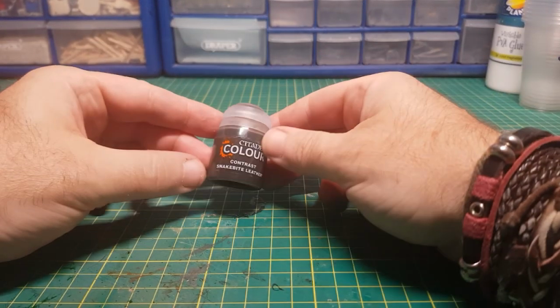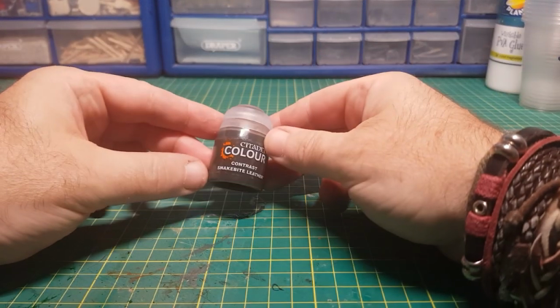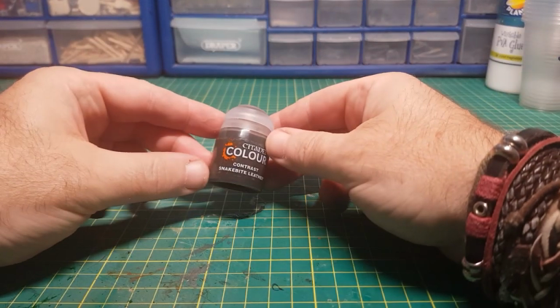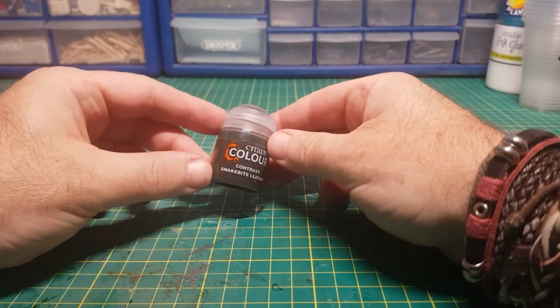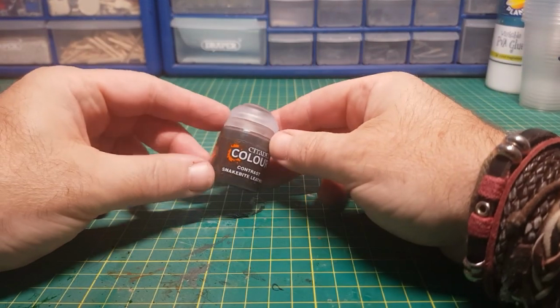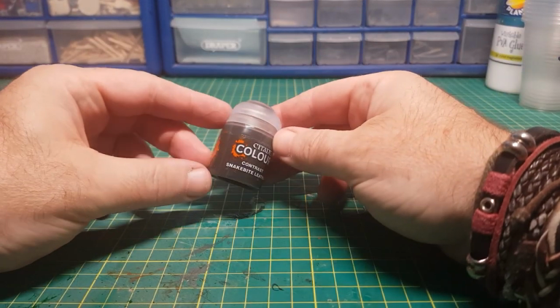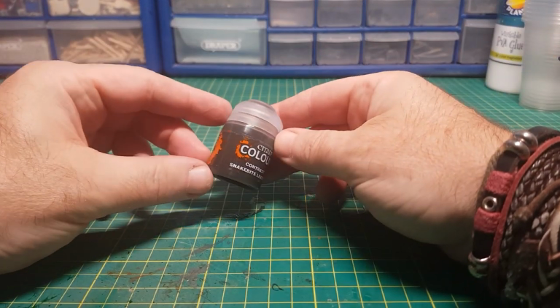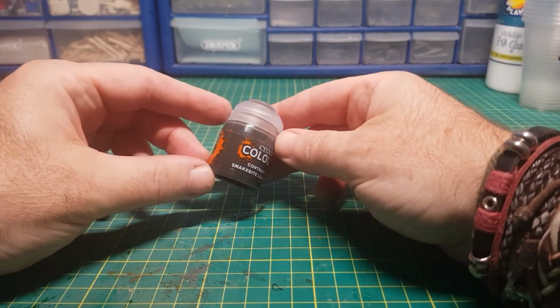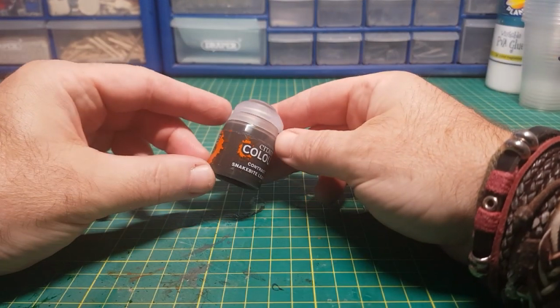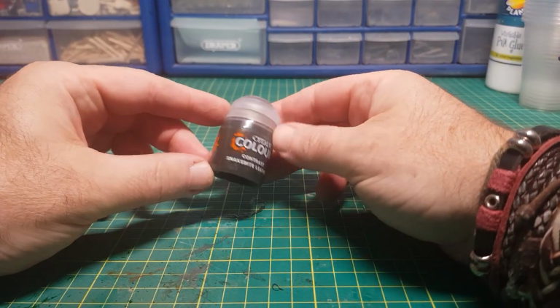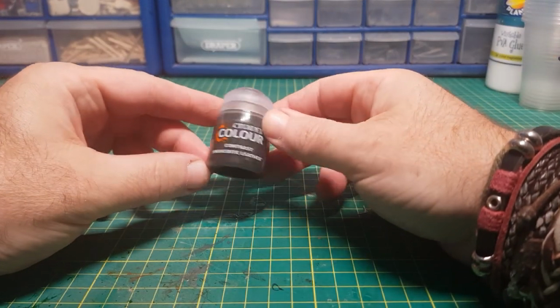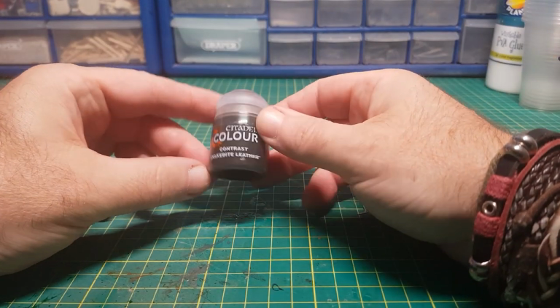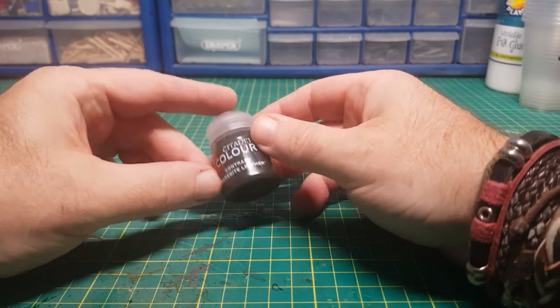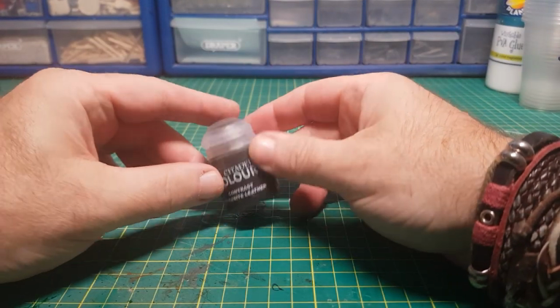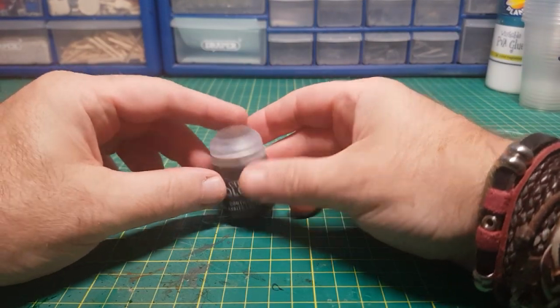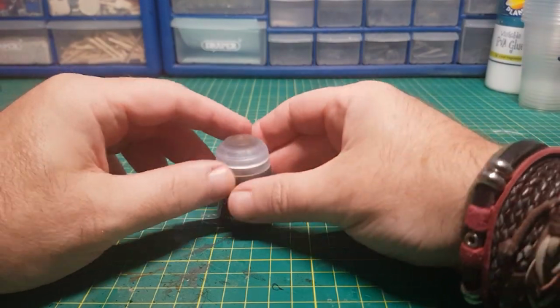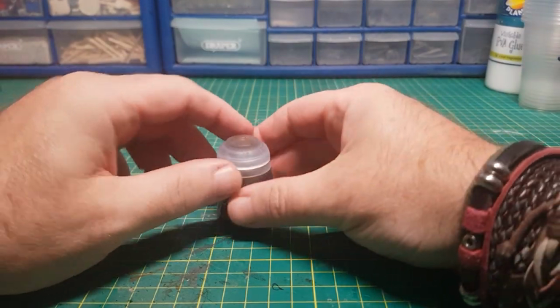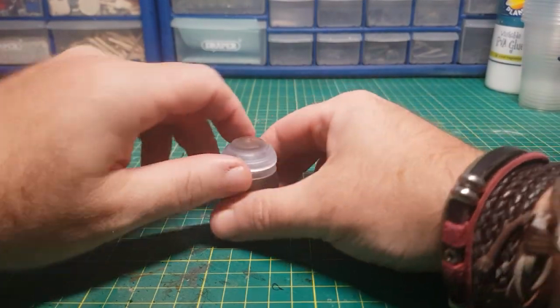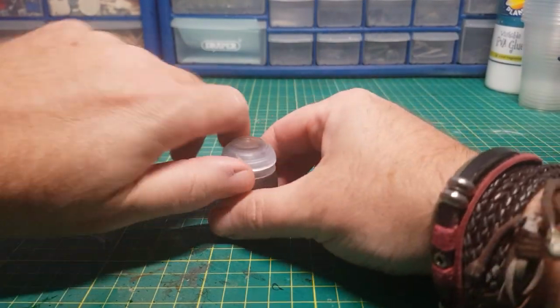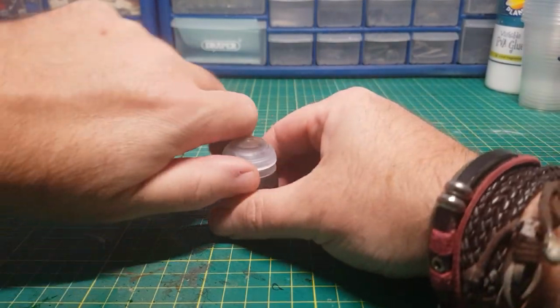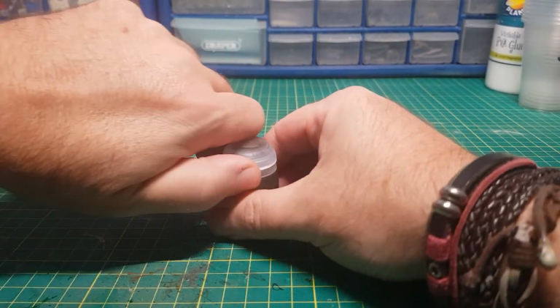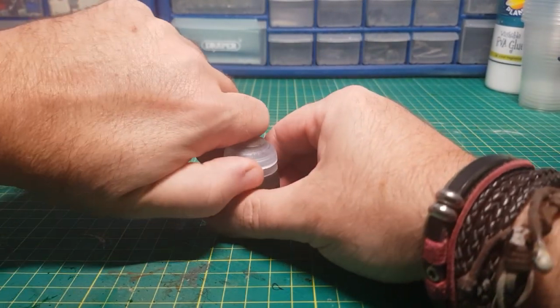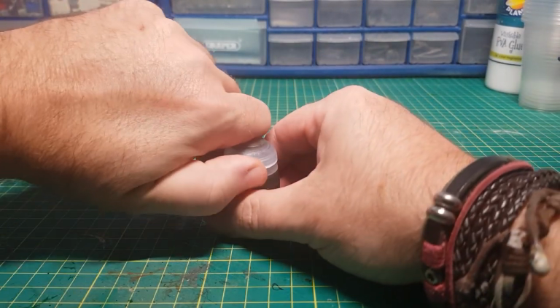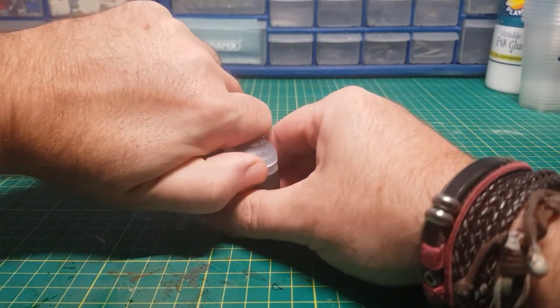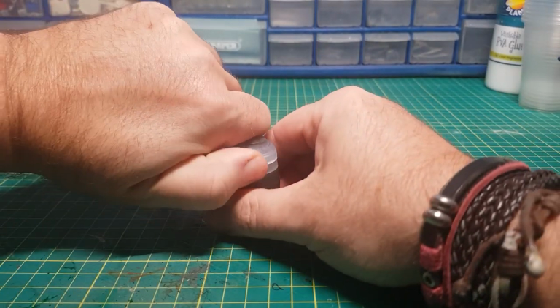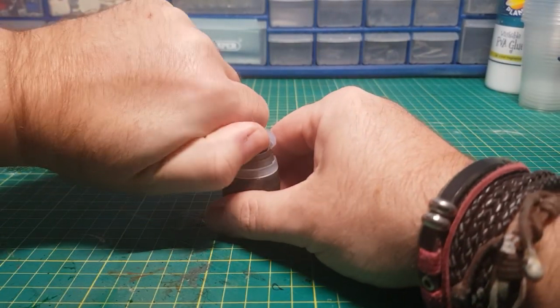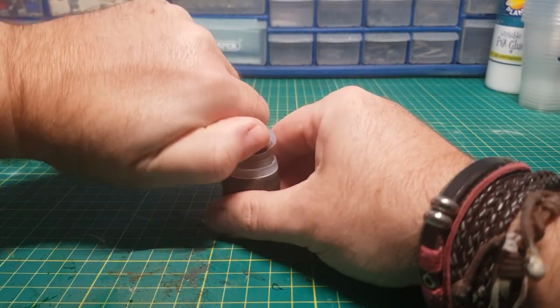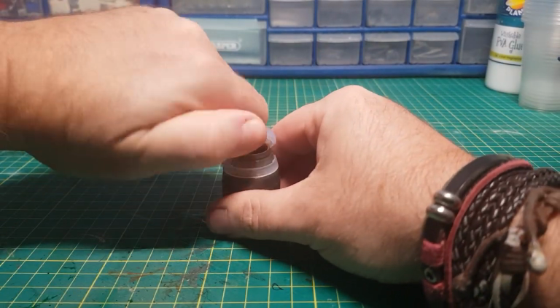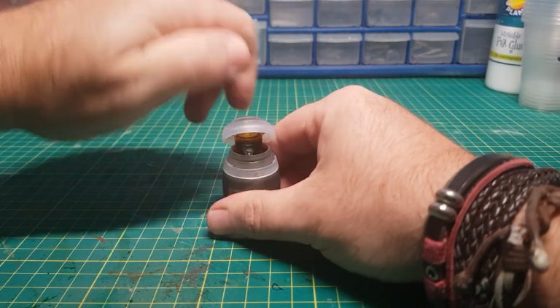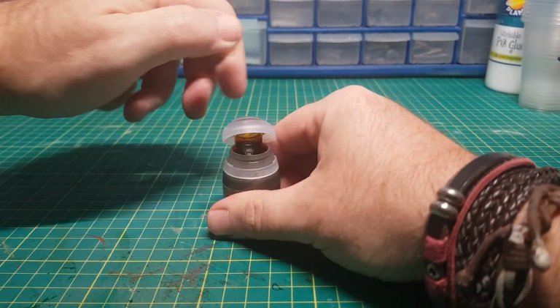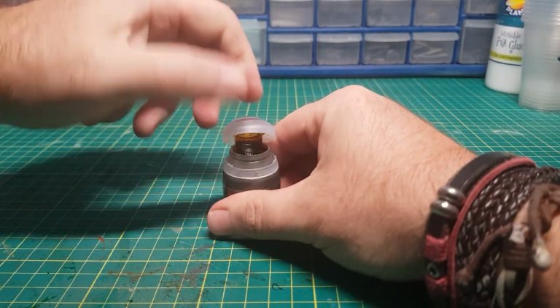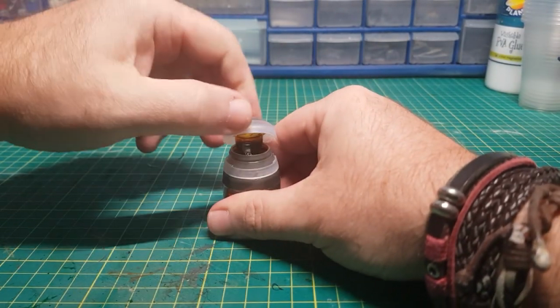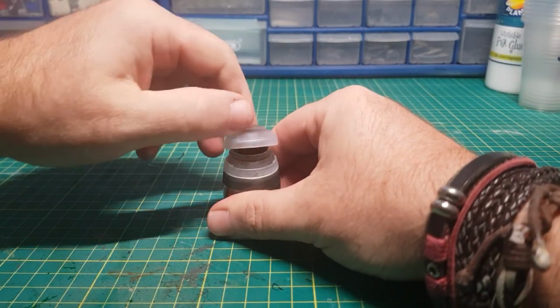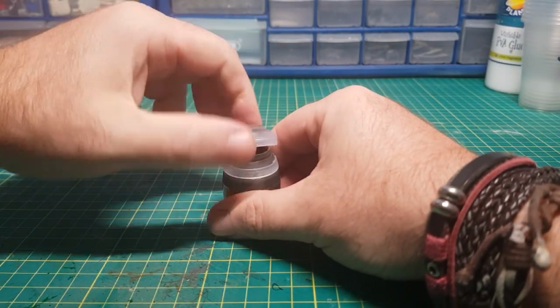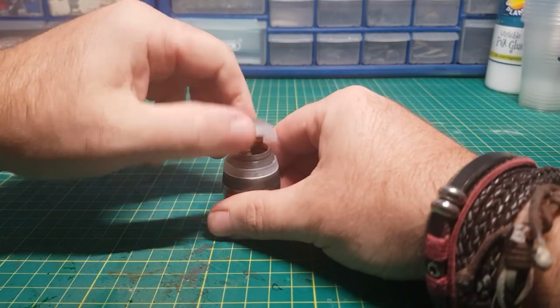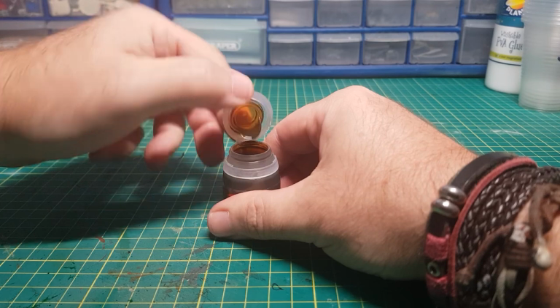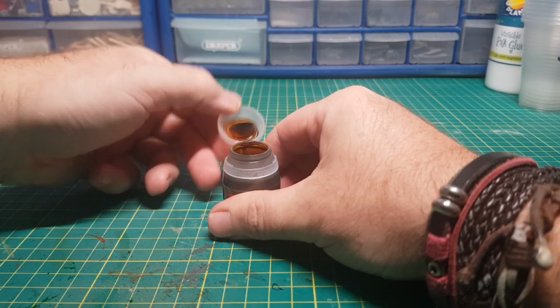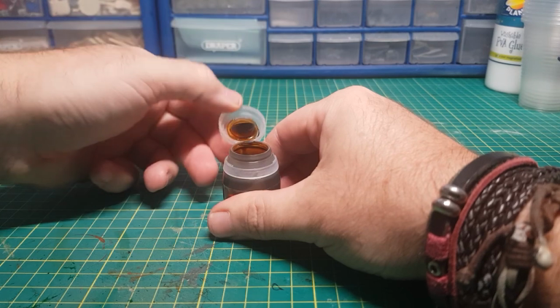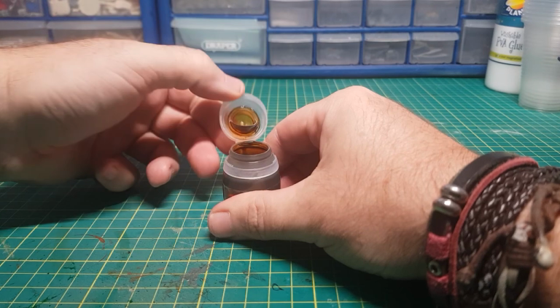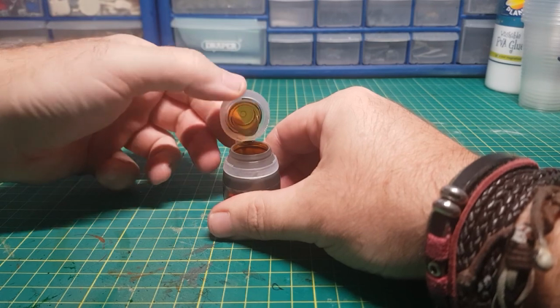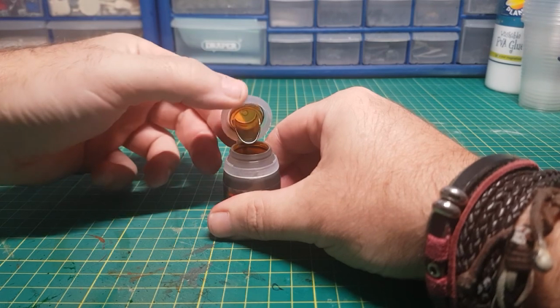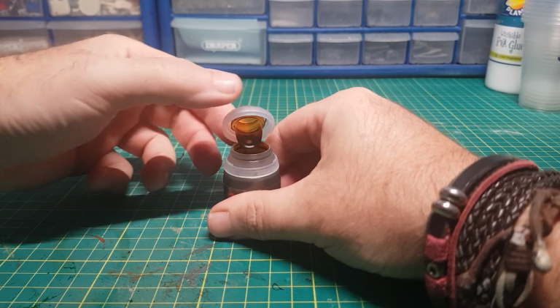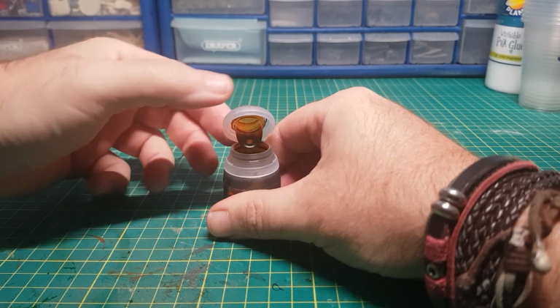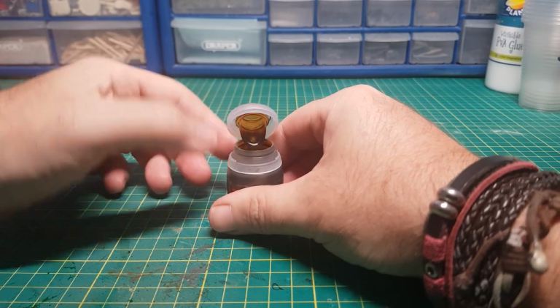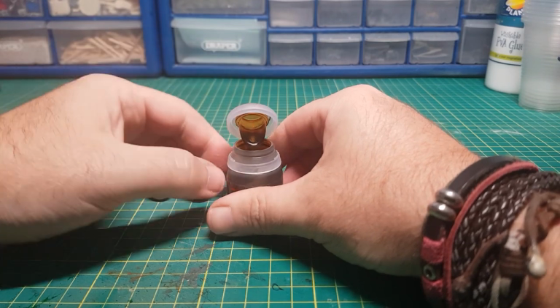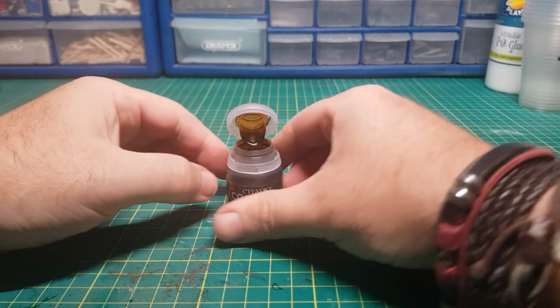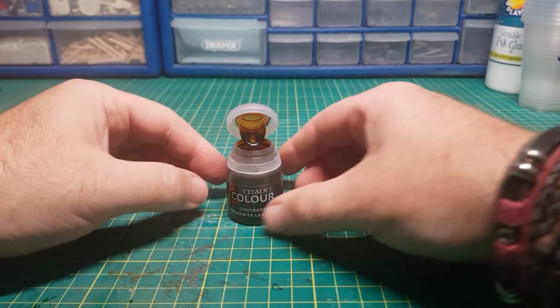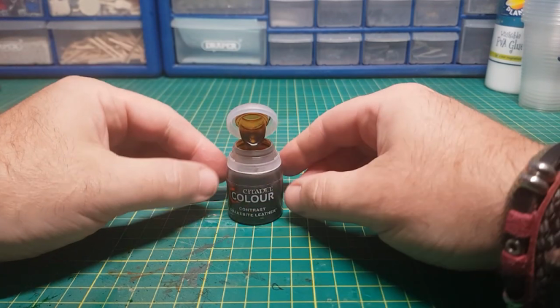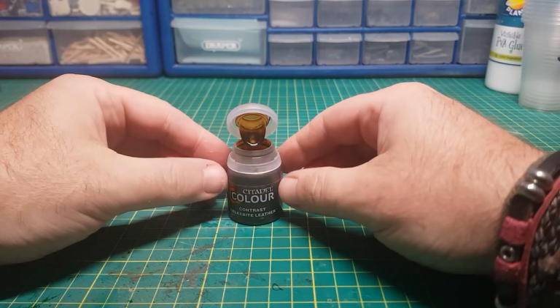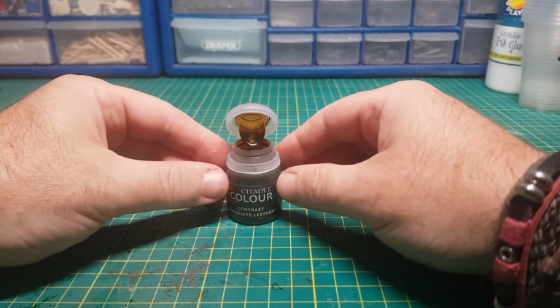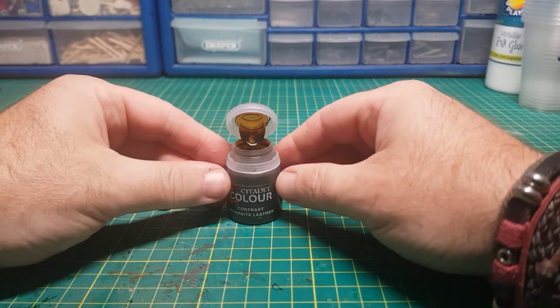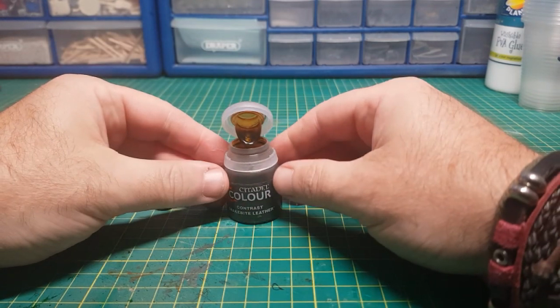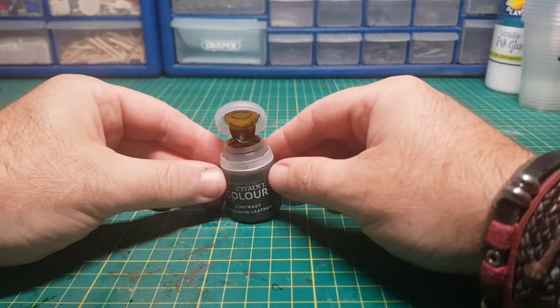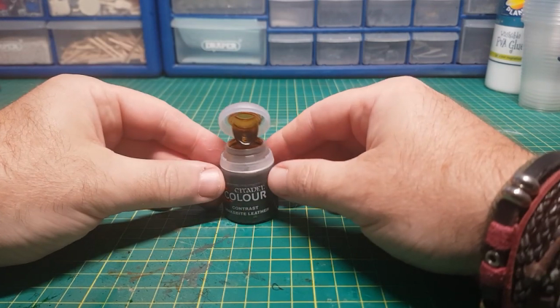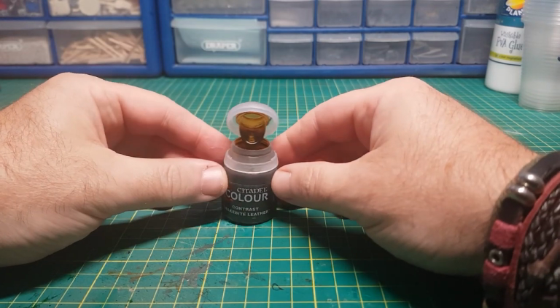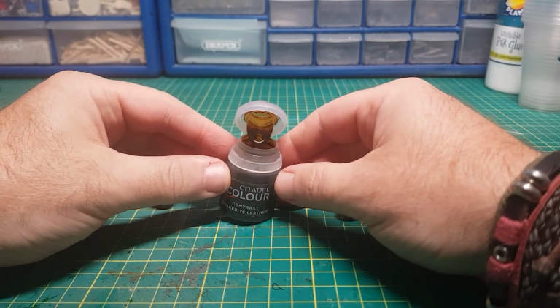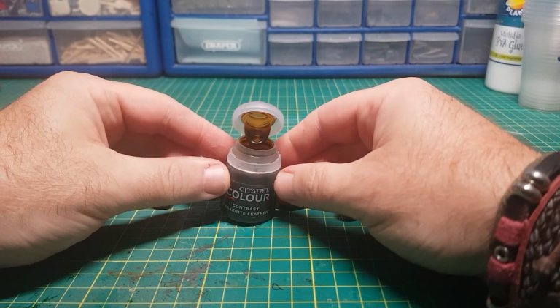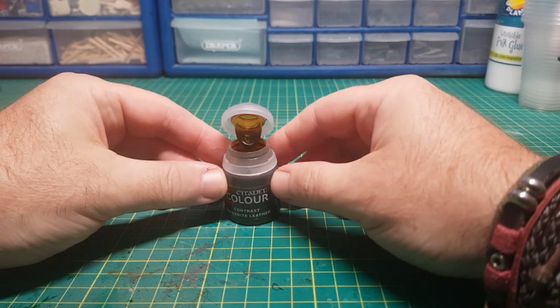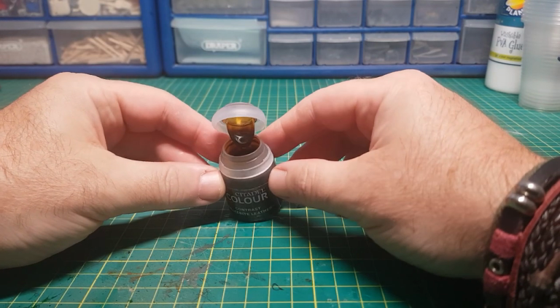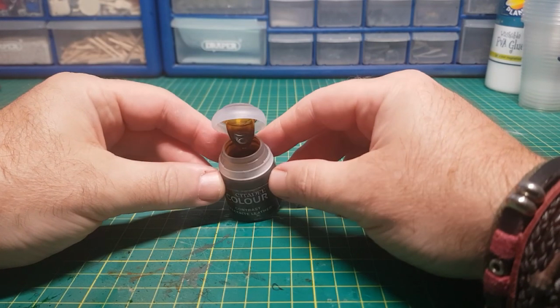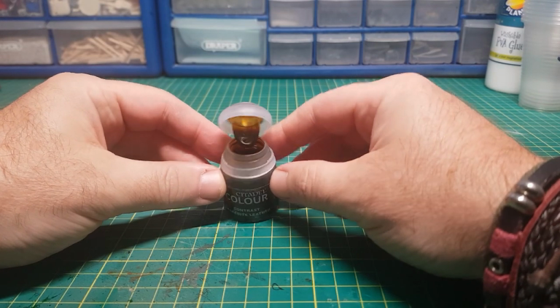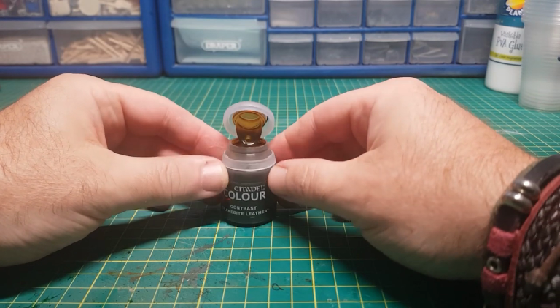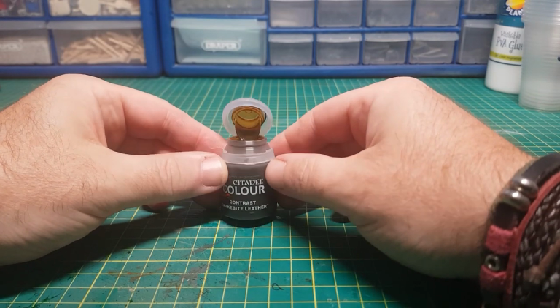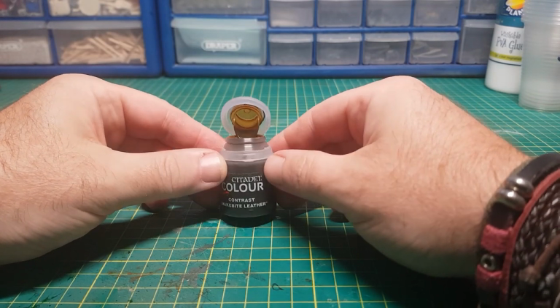Hi guys, so in this five minute challenge I'm going to build some sort of holder for this Citadel colour paint so it doesn't tip over when you're using it.